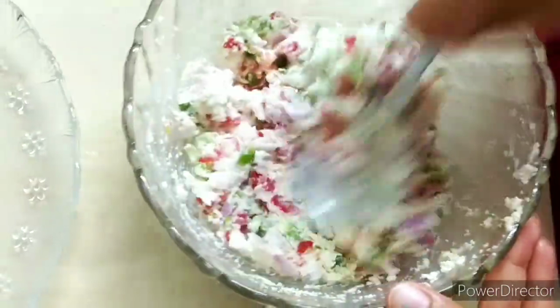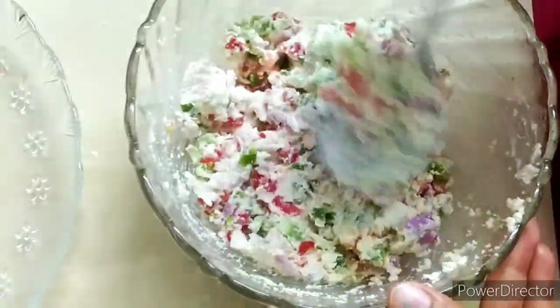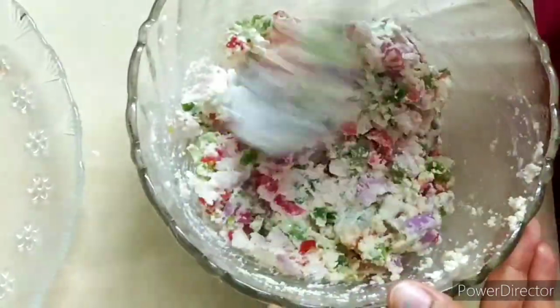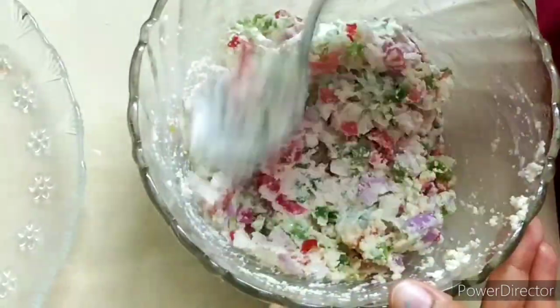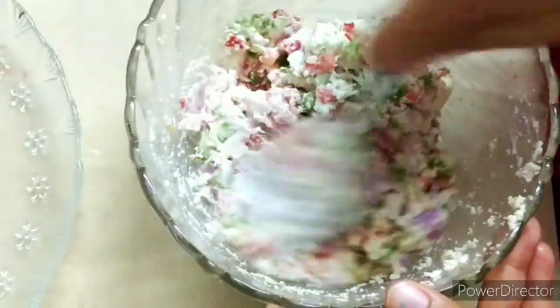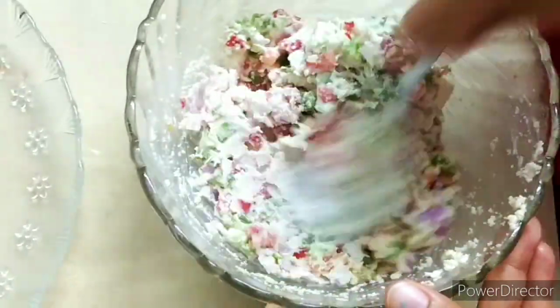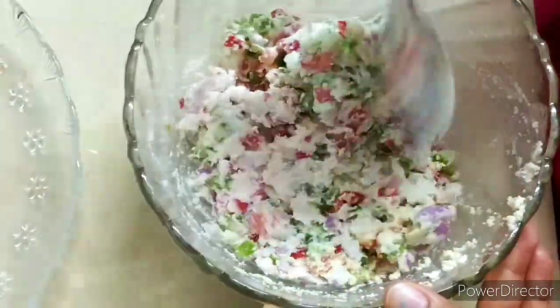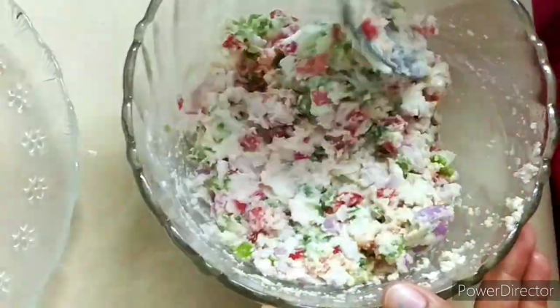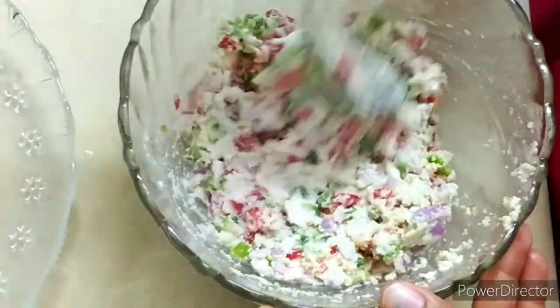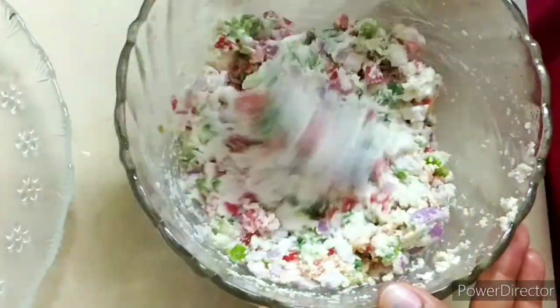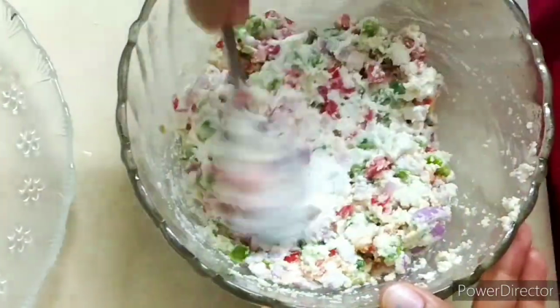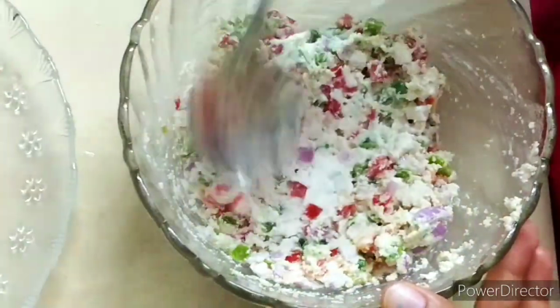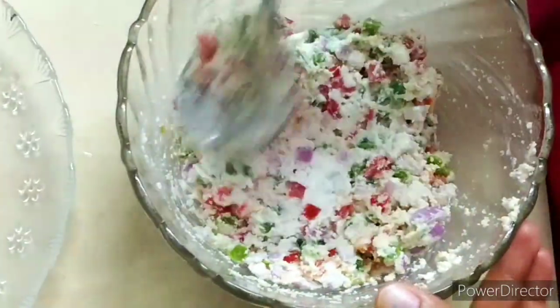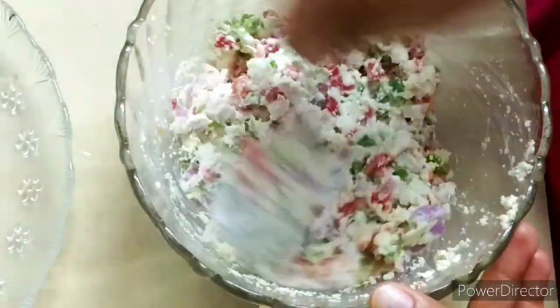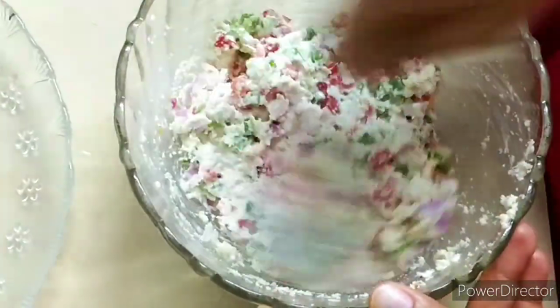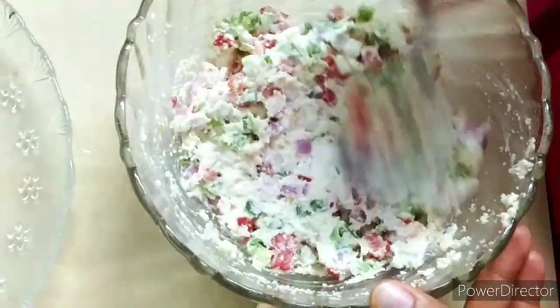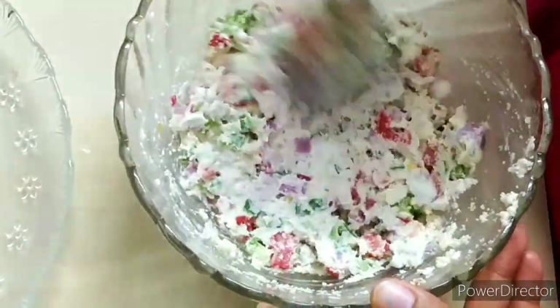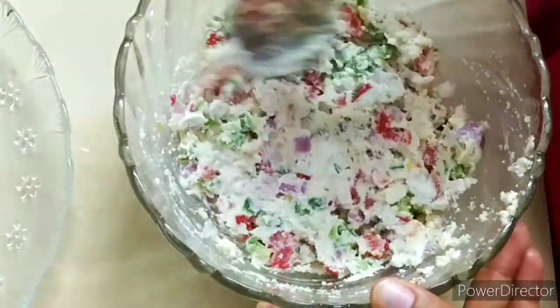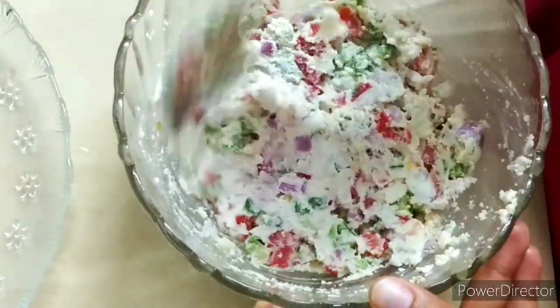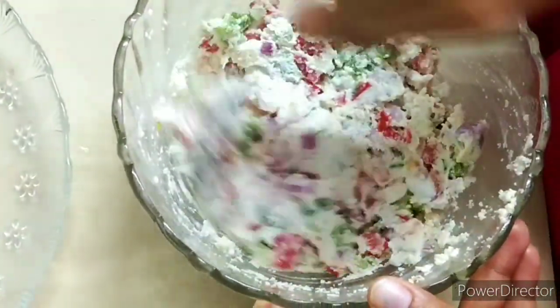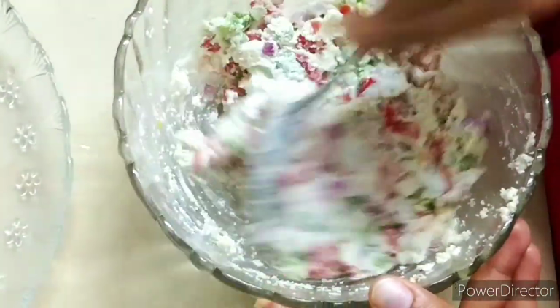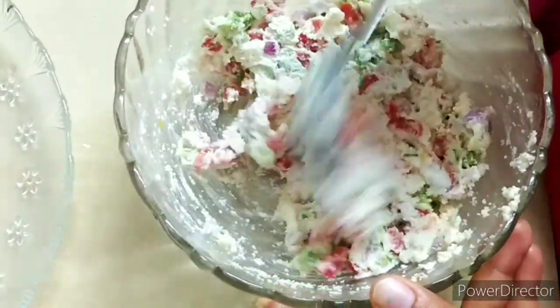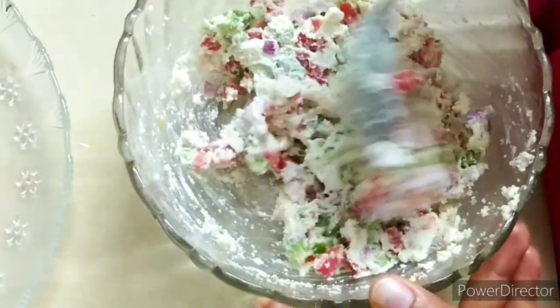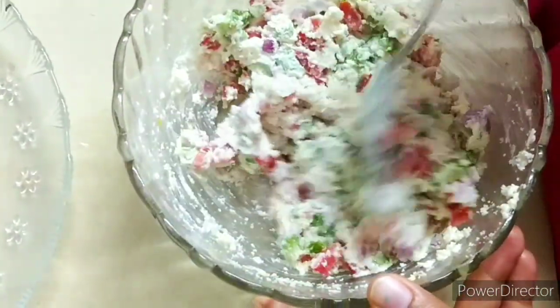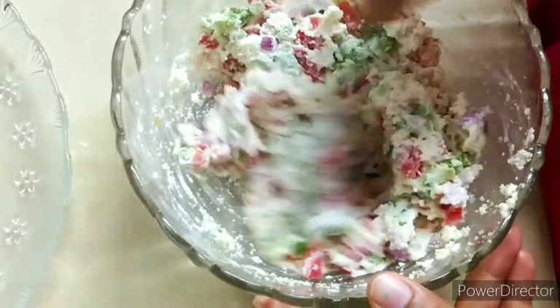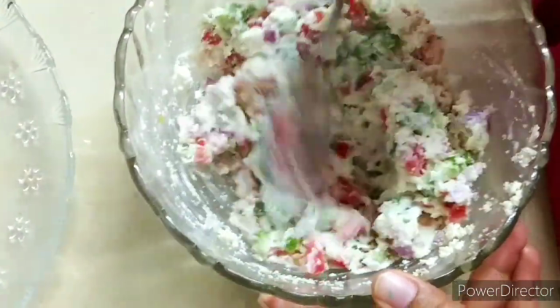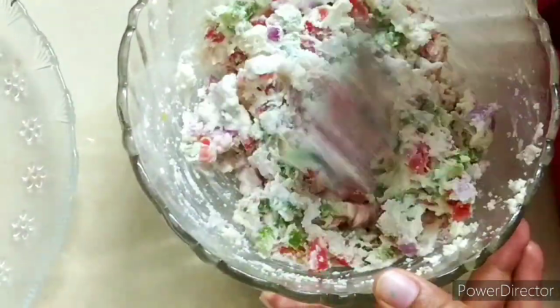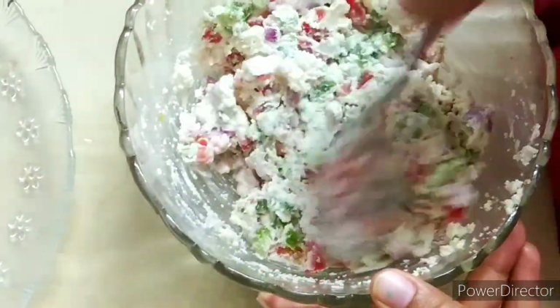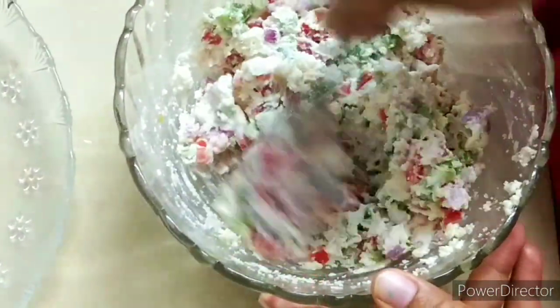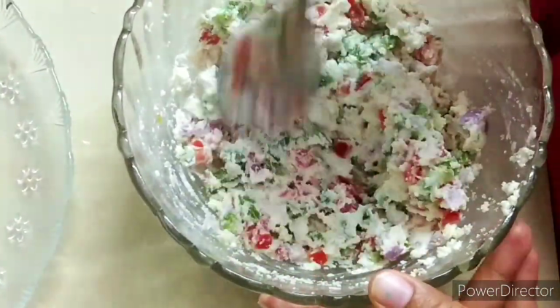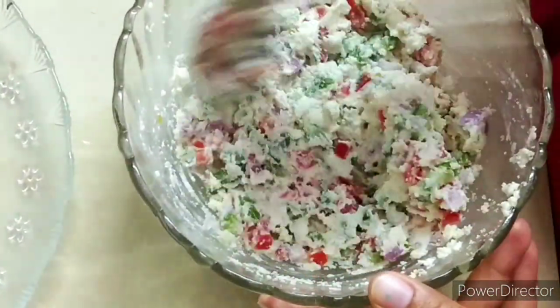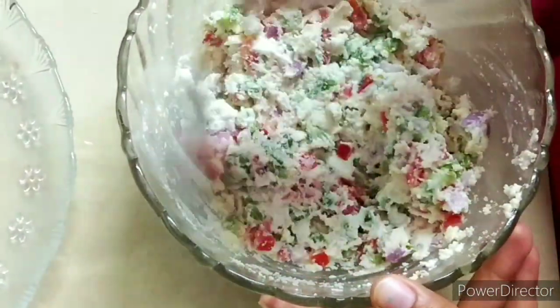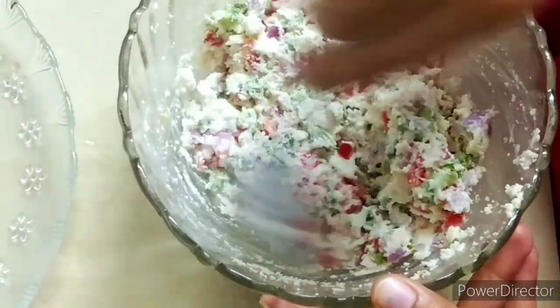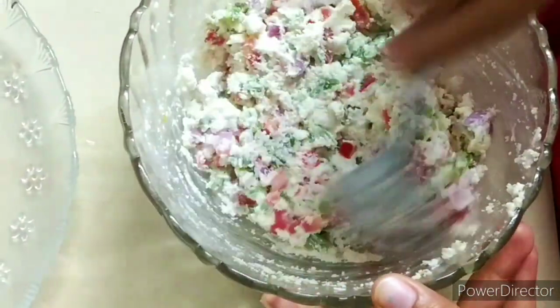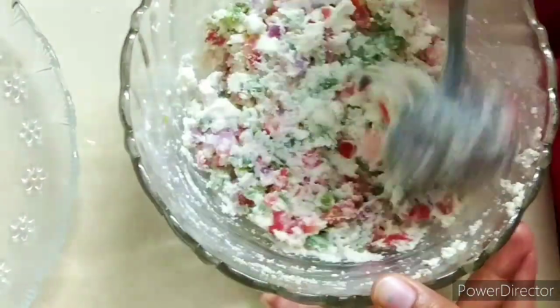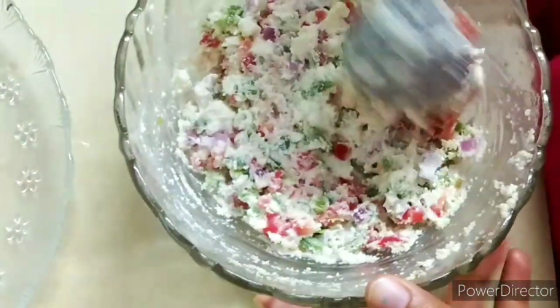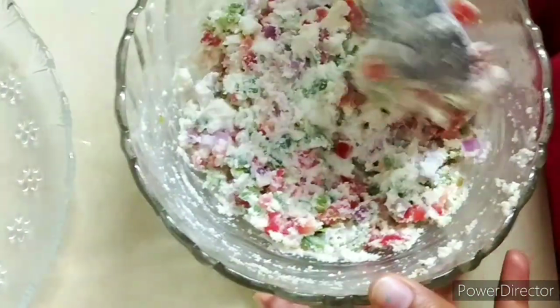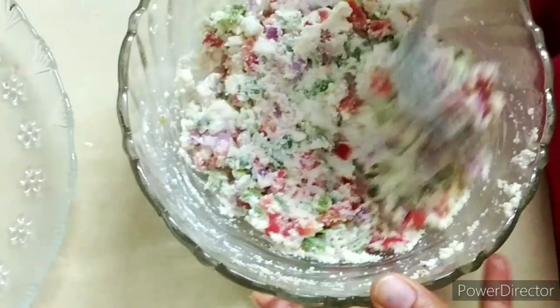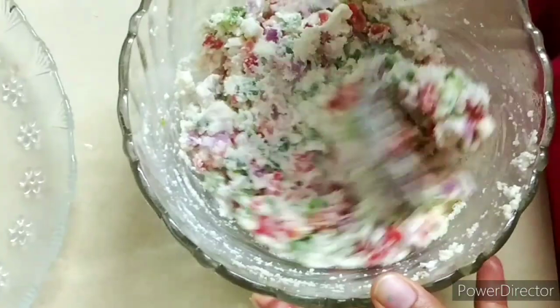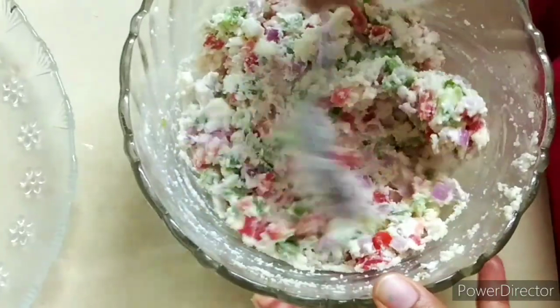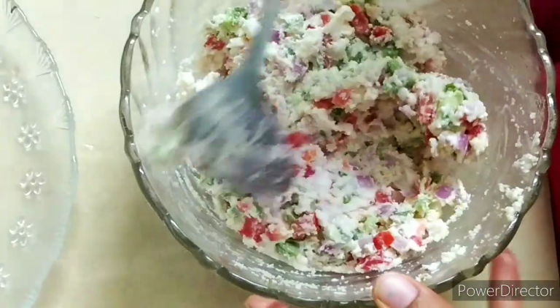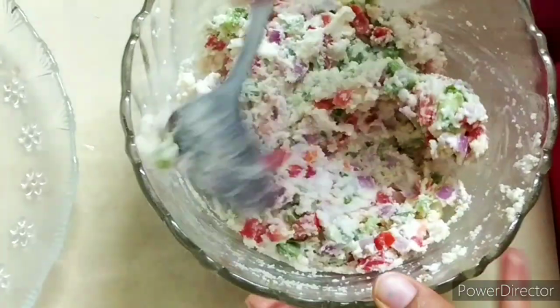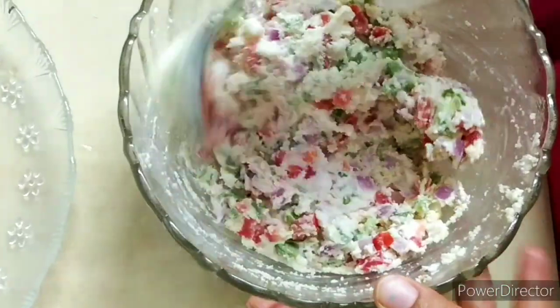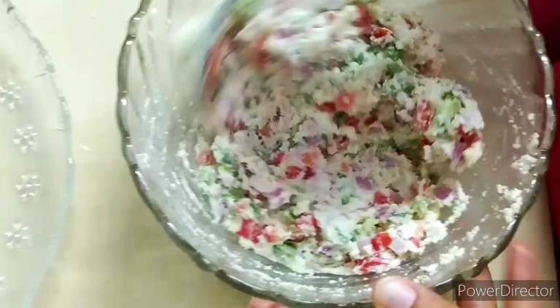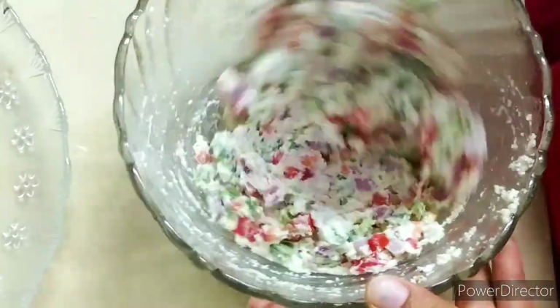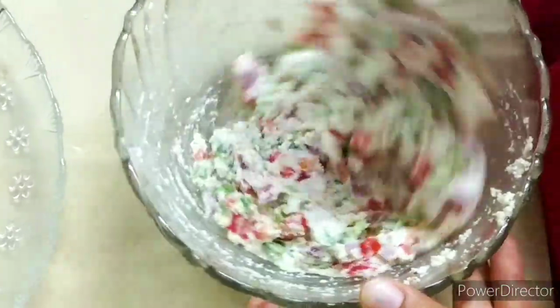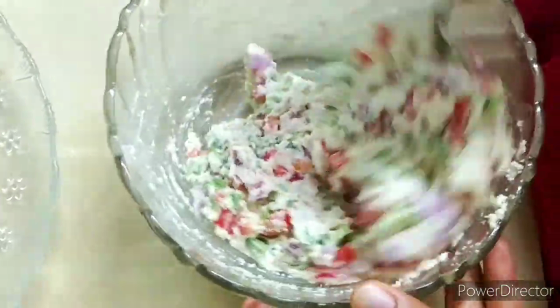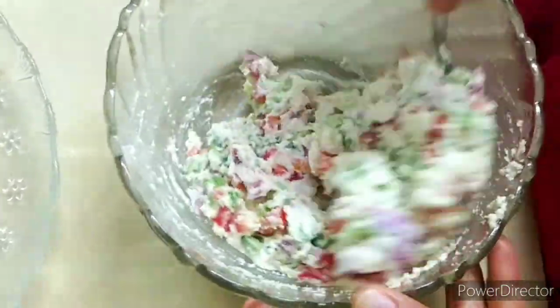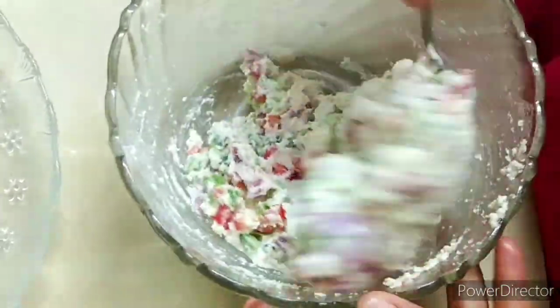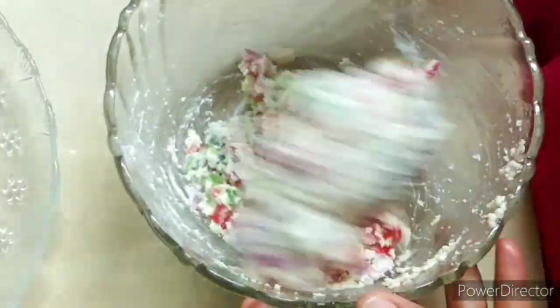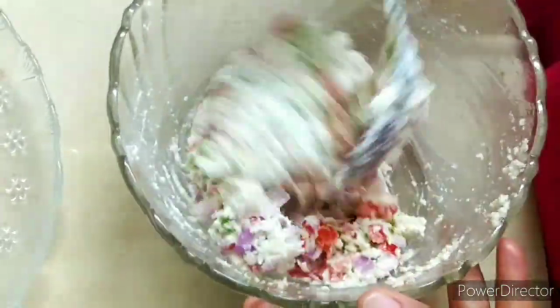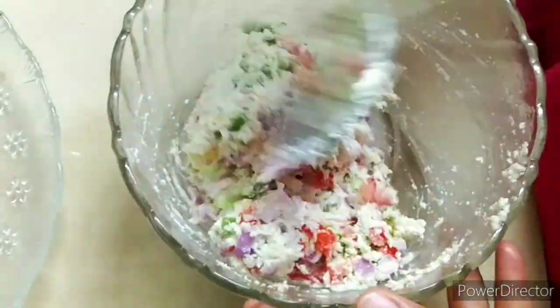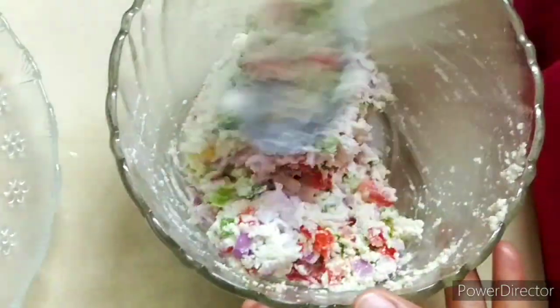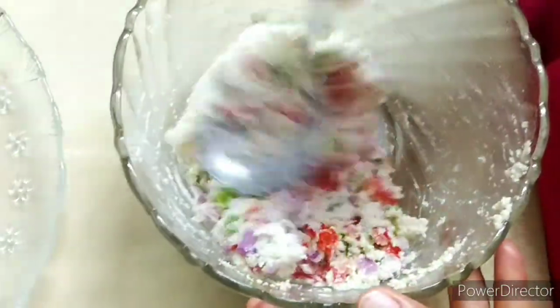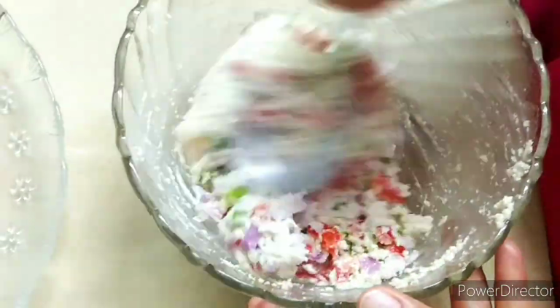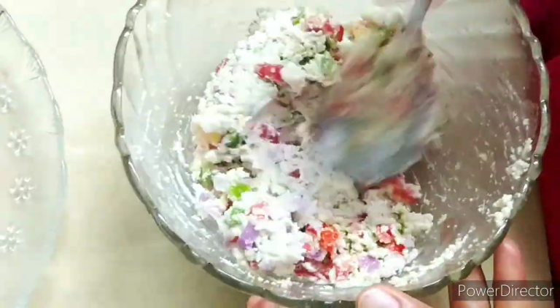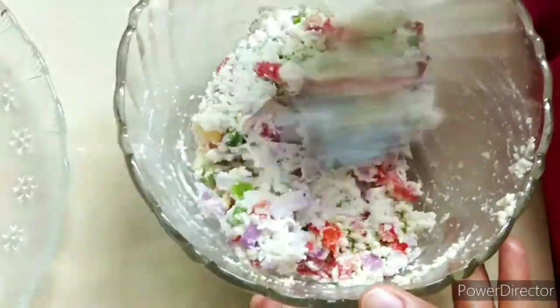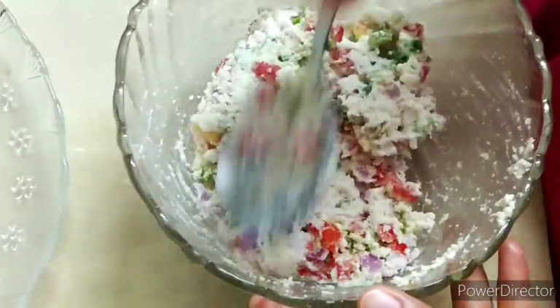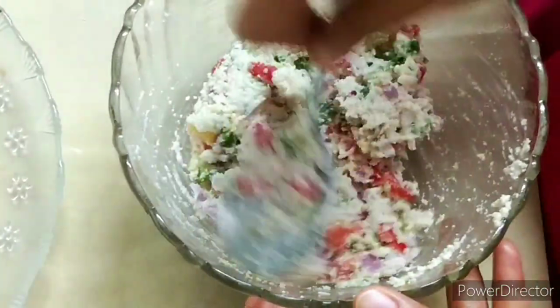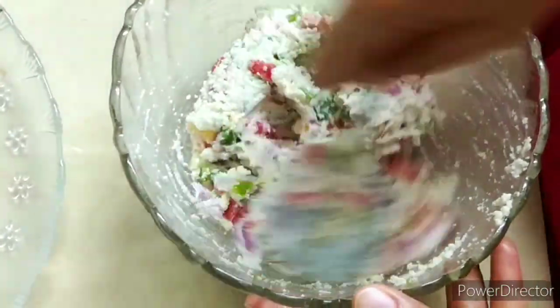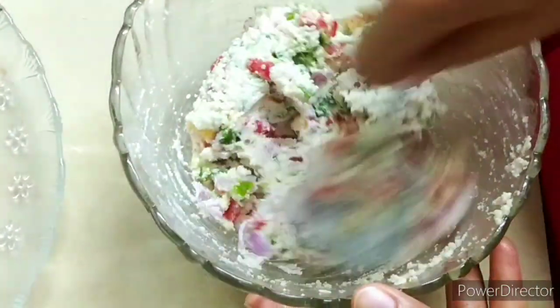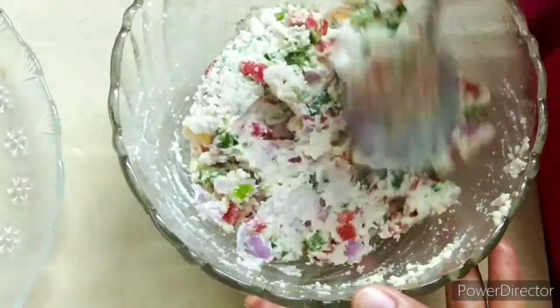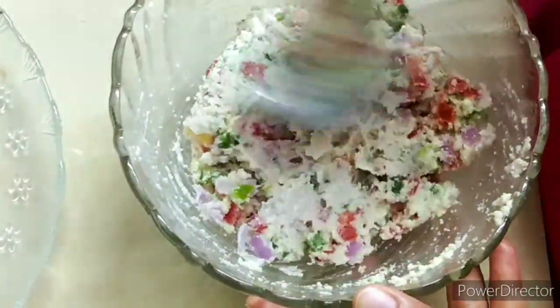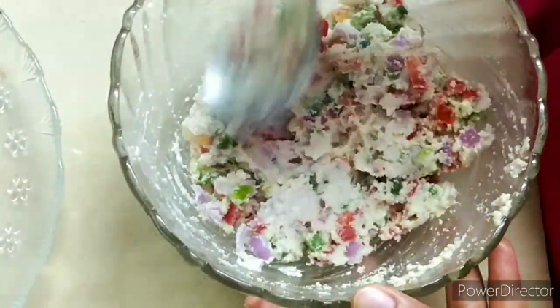You will check the consistency. Look, it should not be too thick — it will be easily coated on the bread.